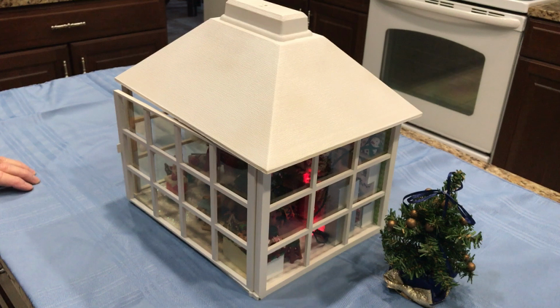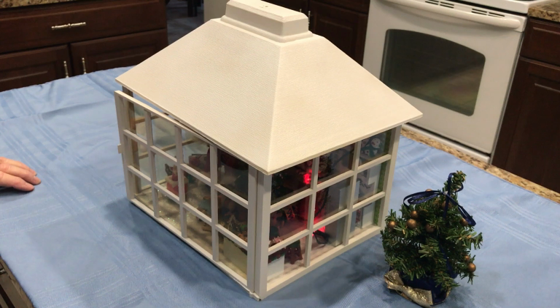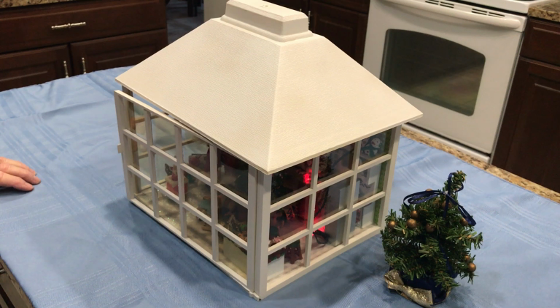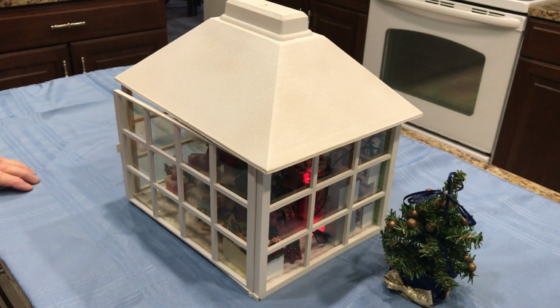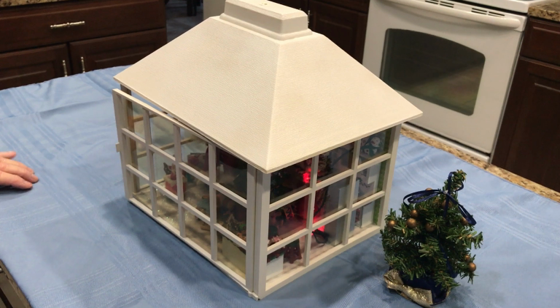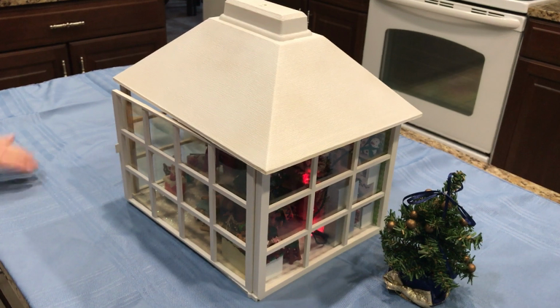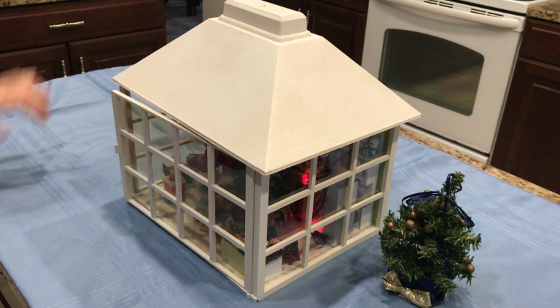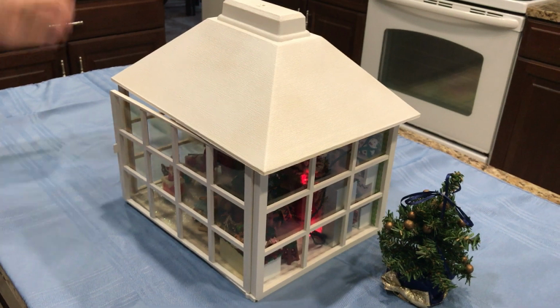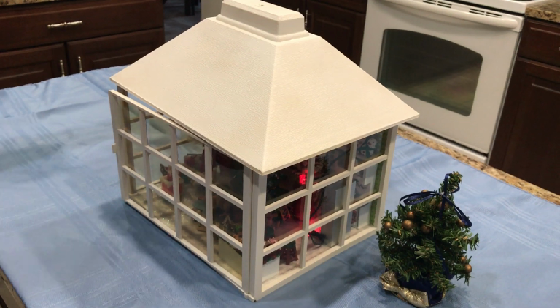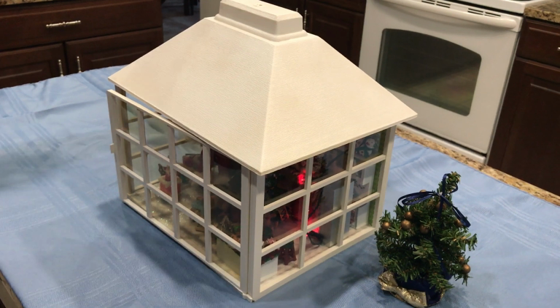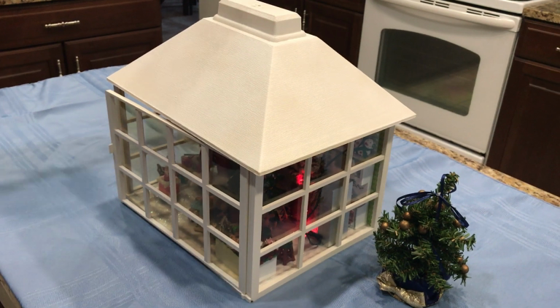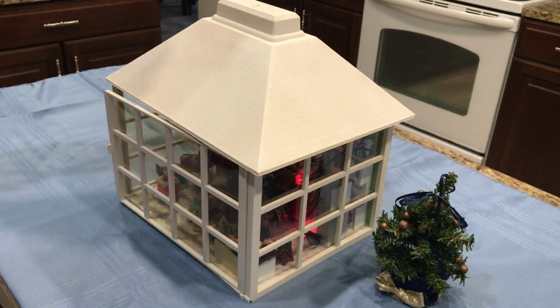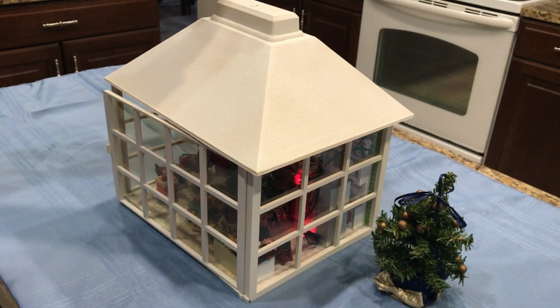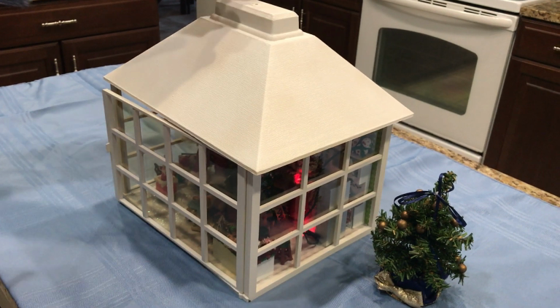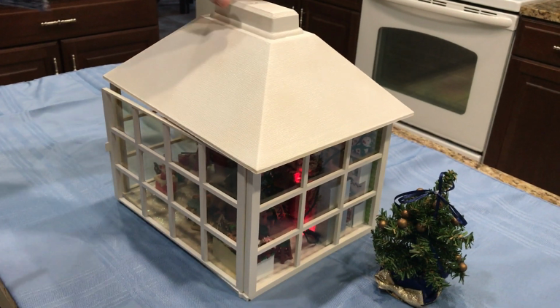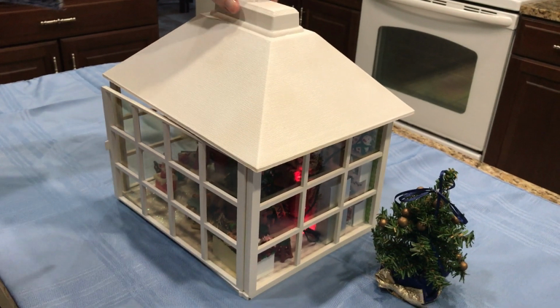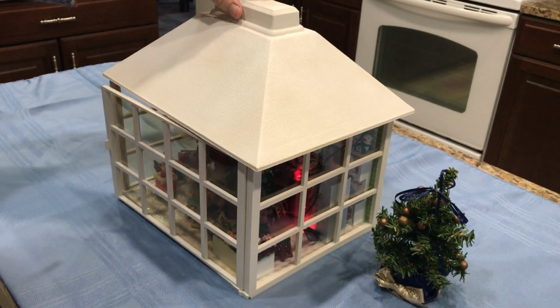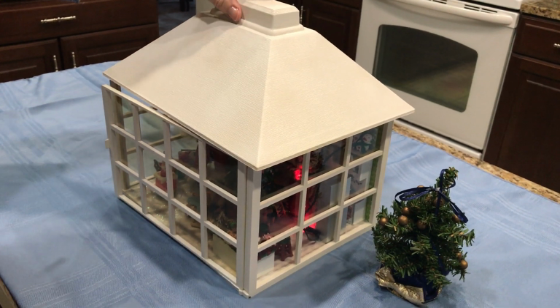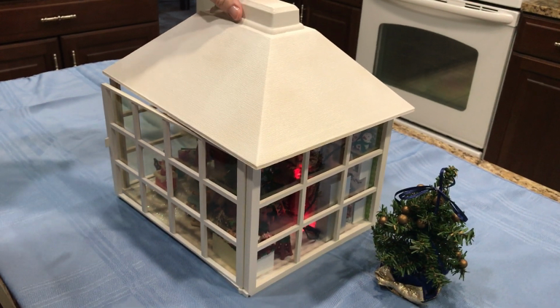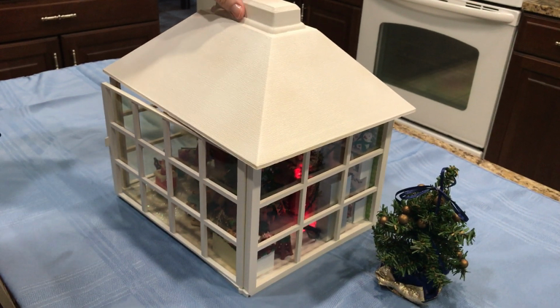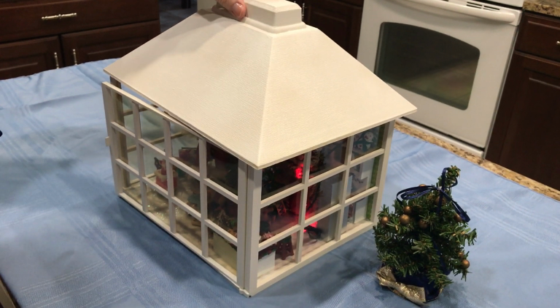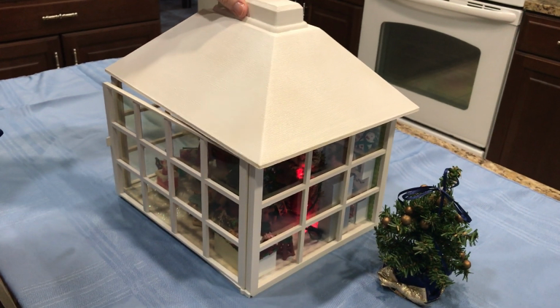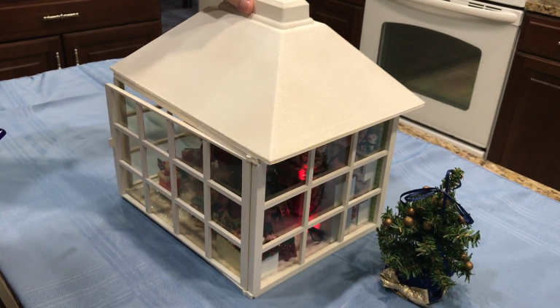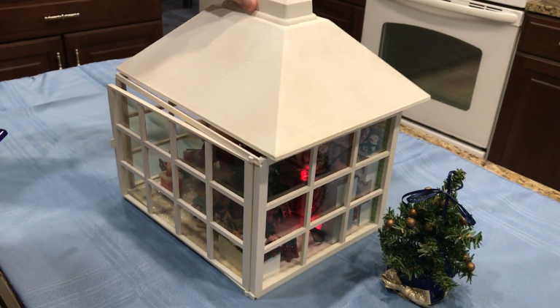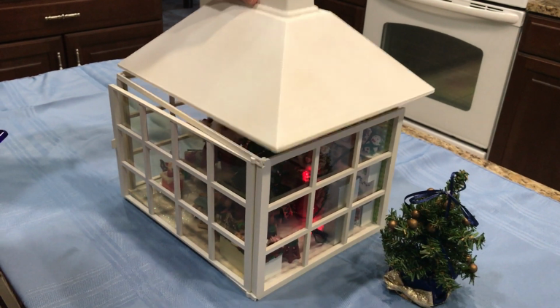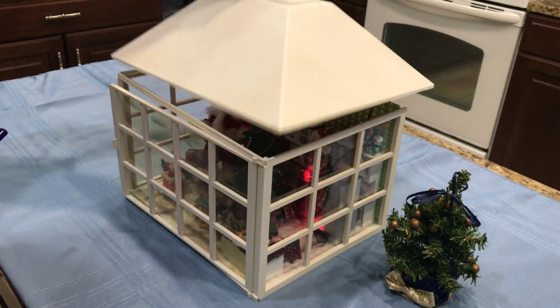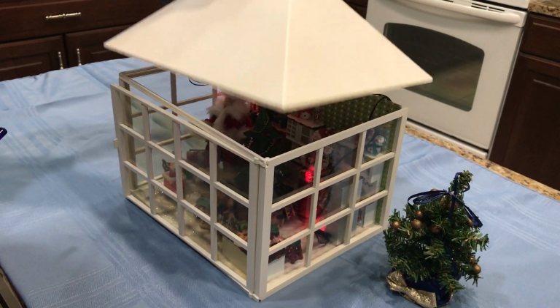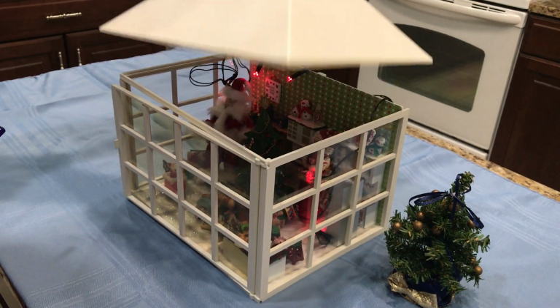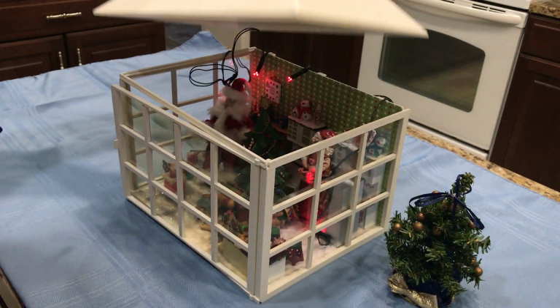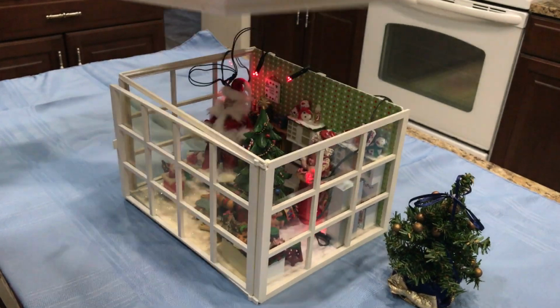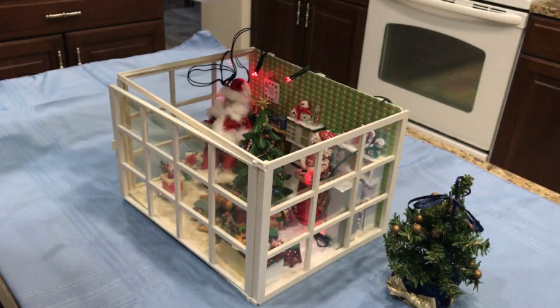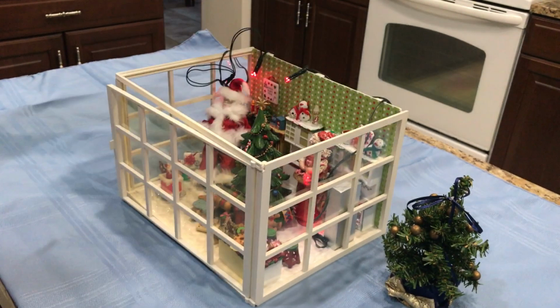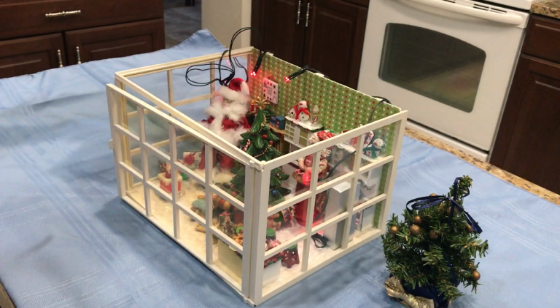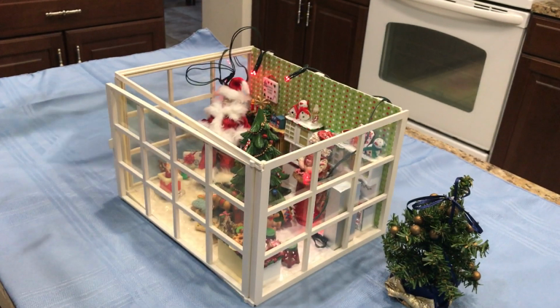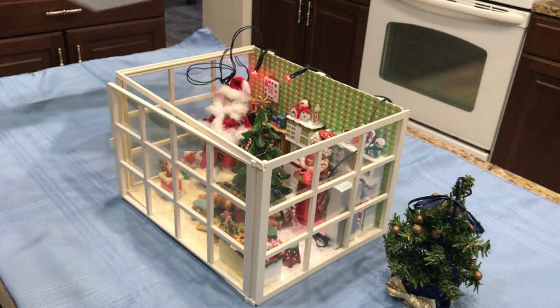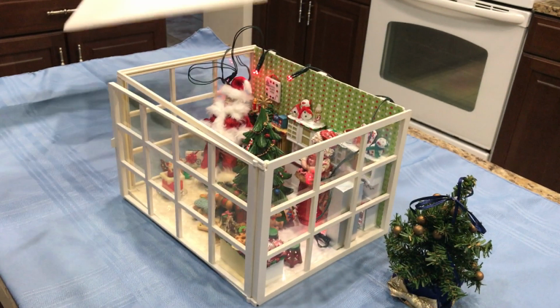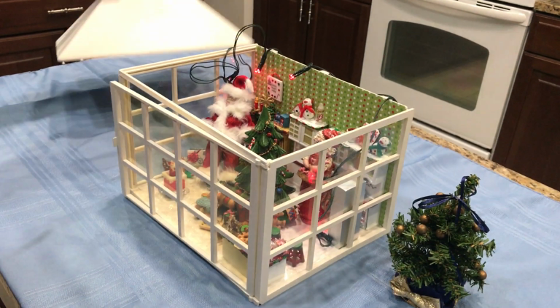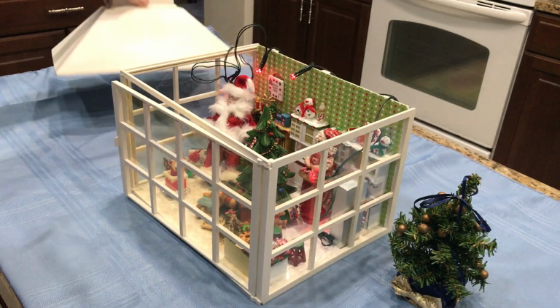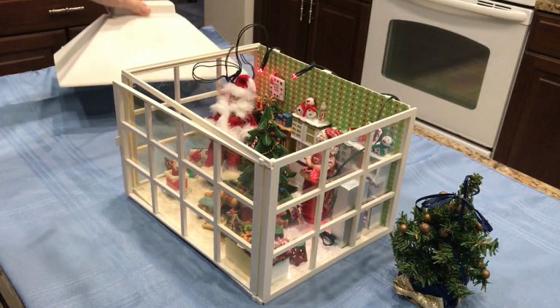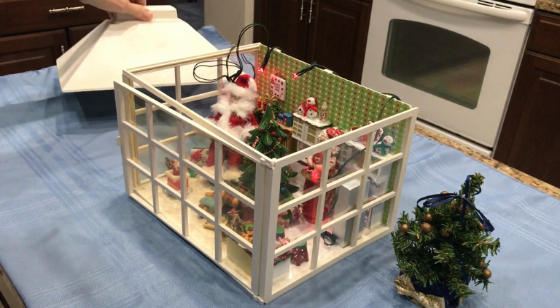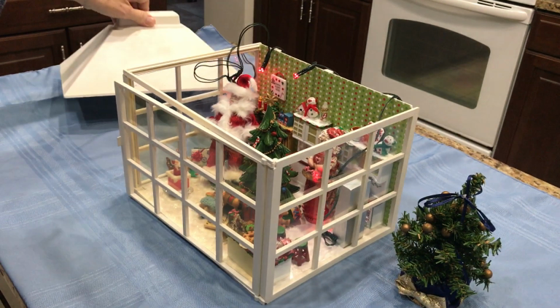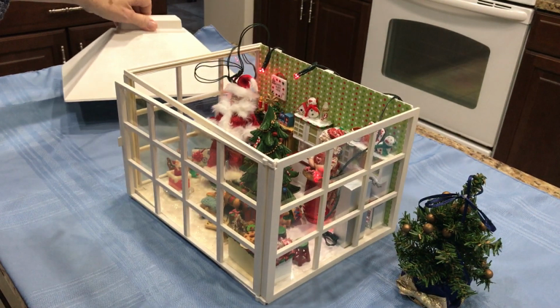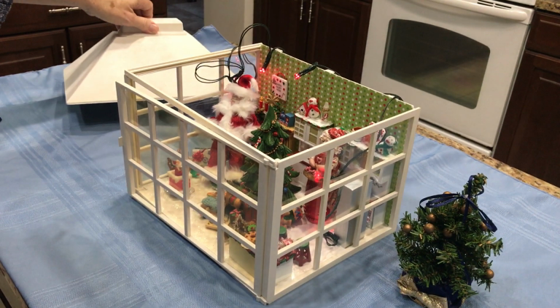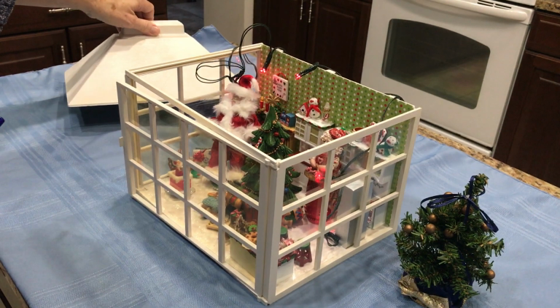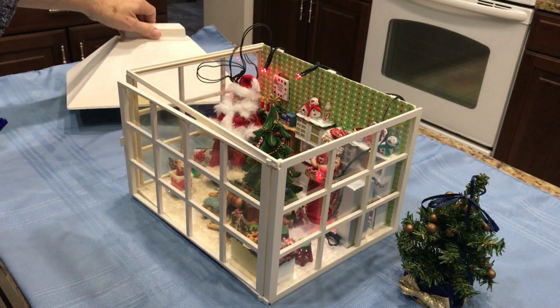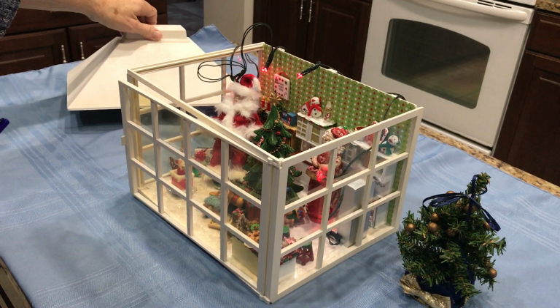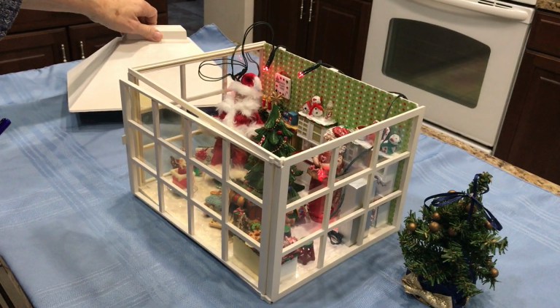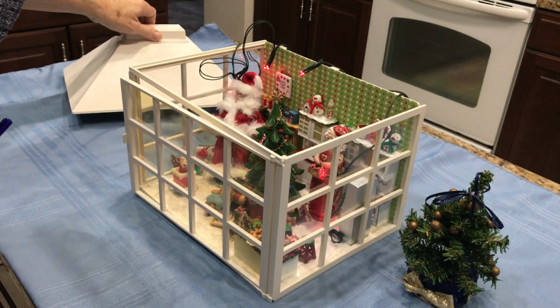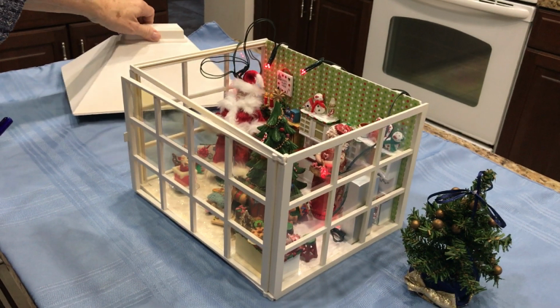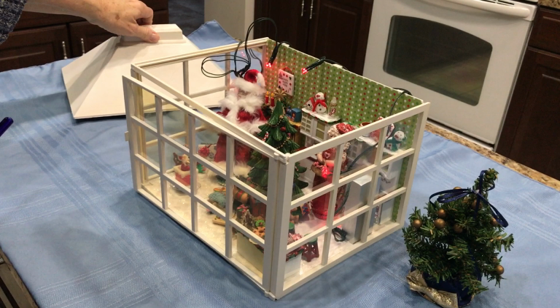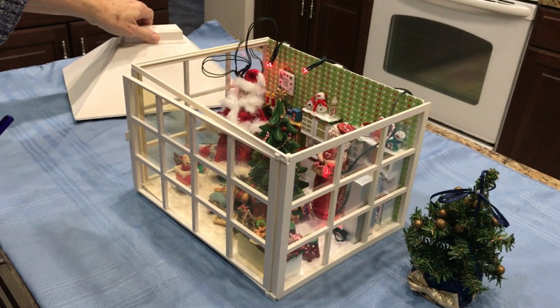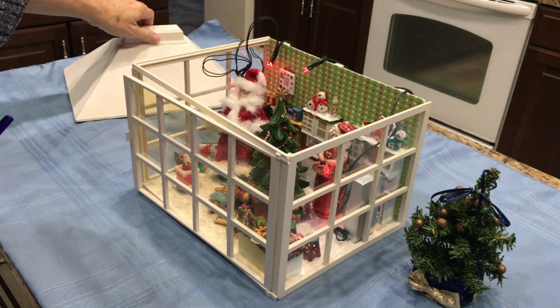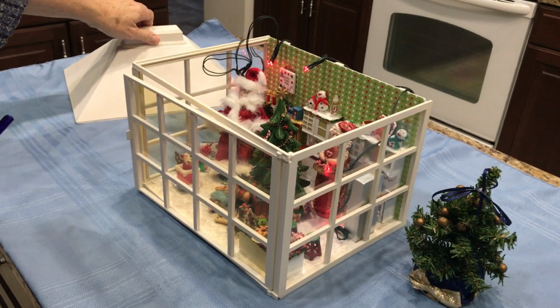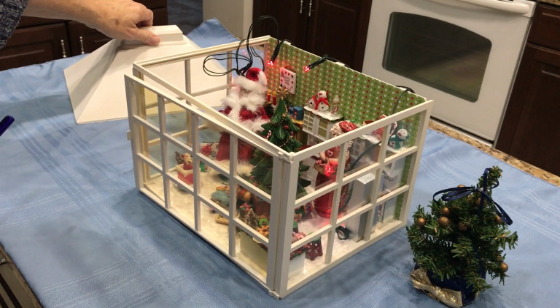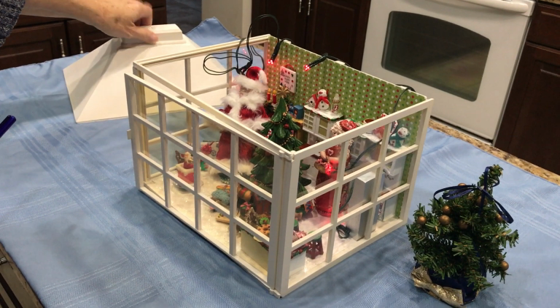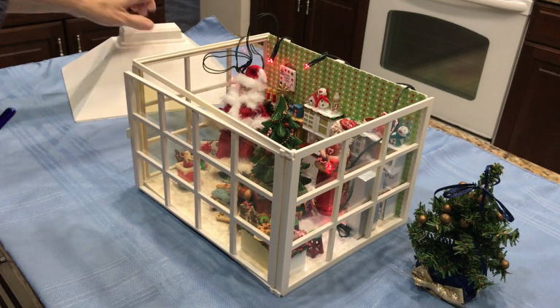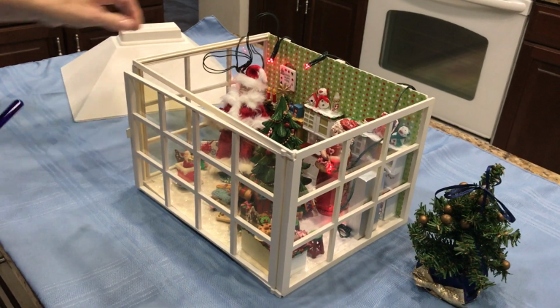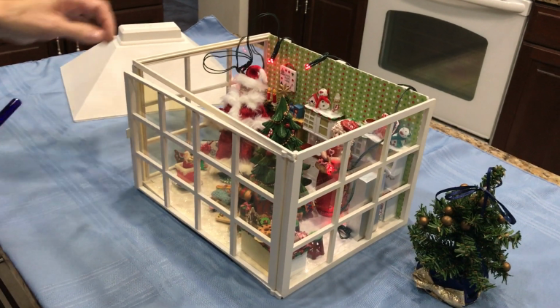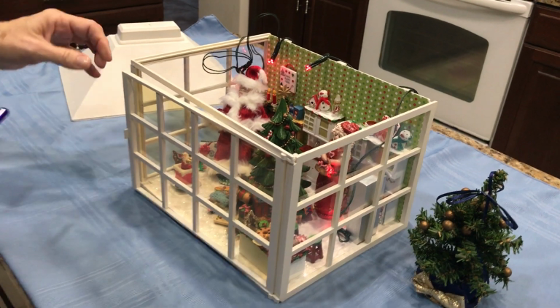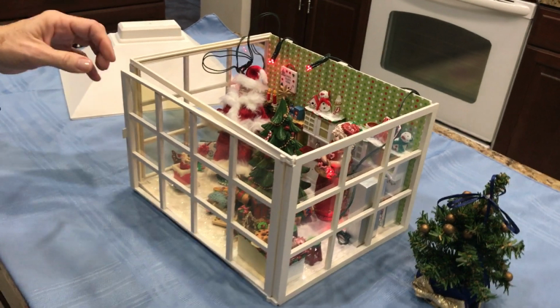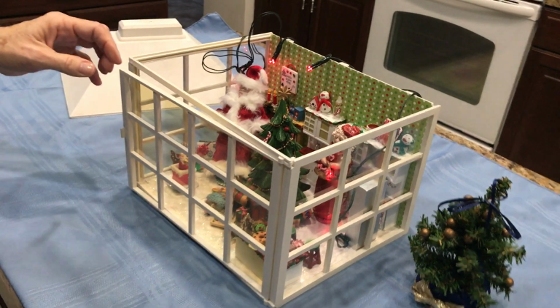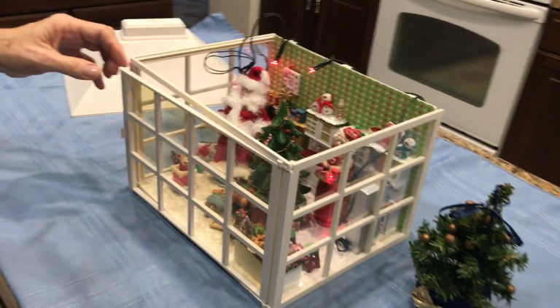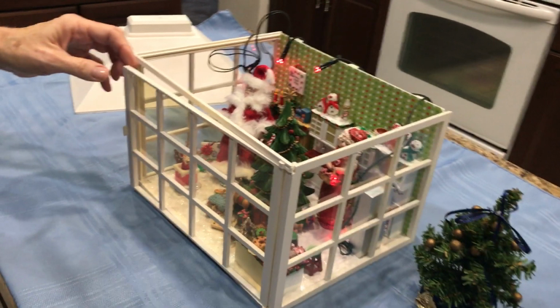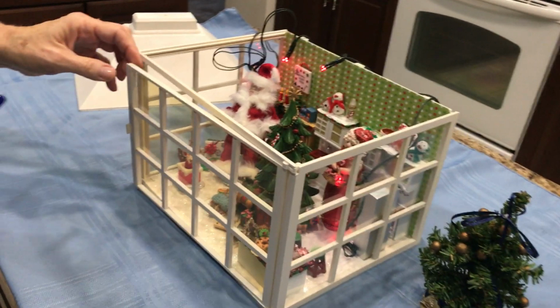Merry Christmas 2020! Just wanted to celebrate and show you some miniature Christmas here.